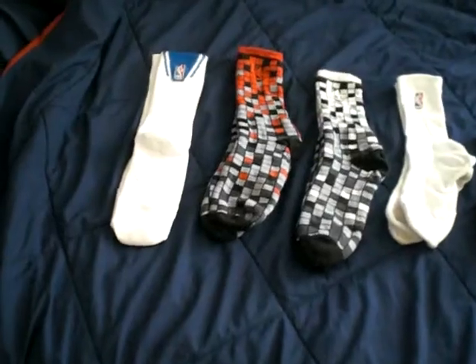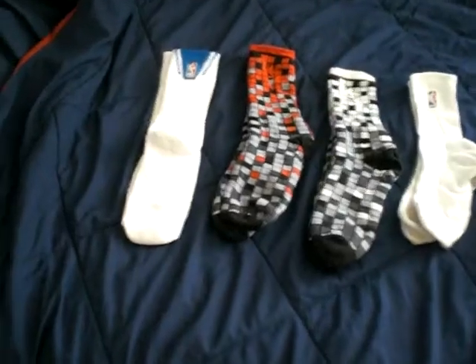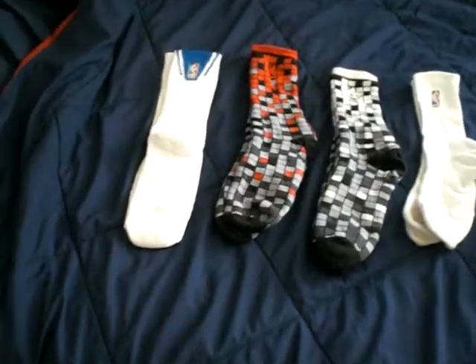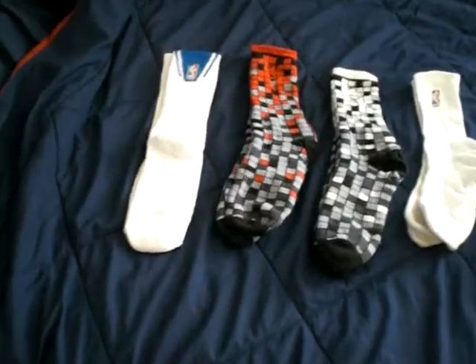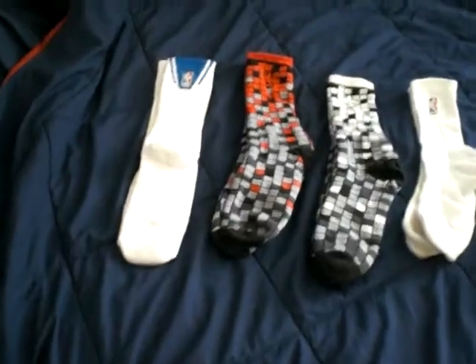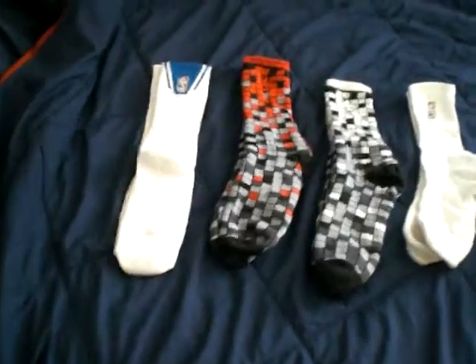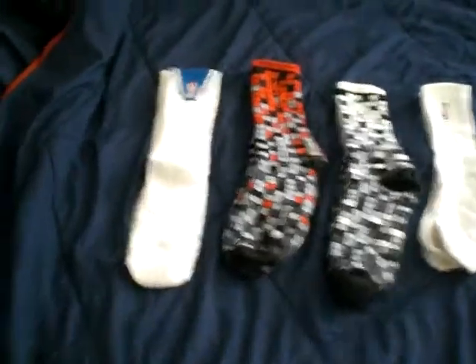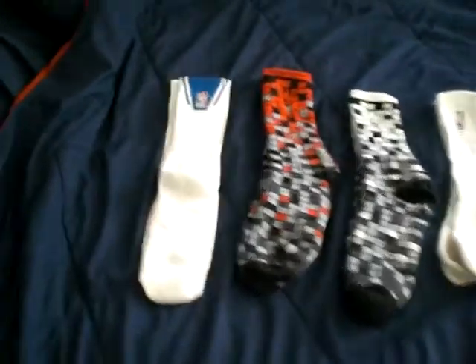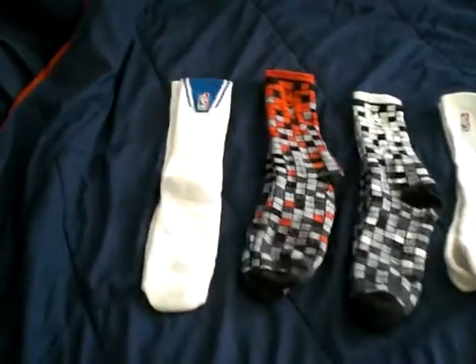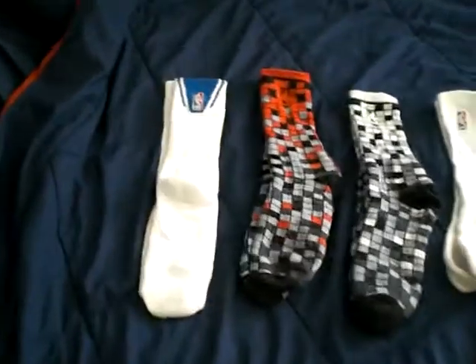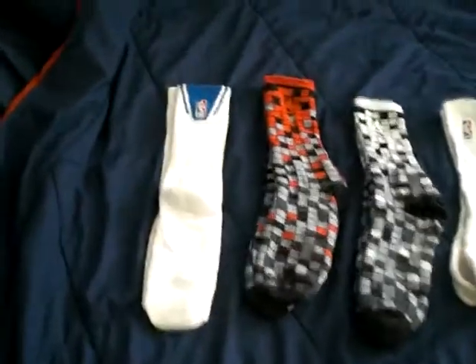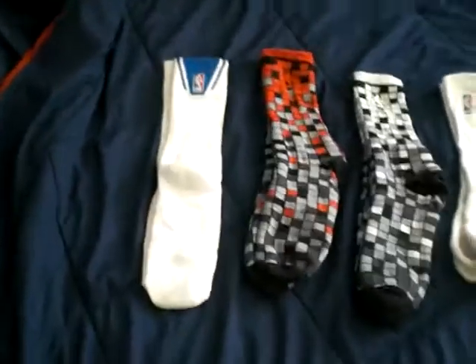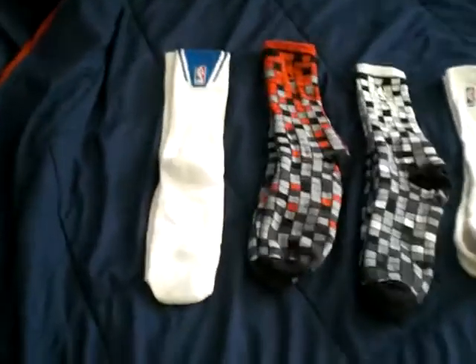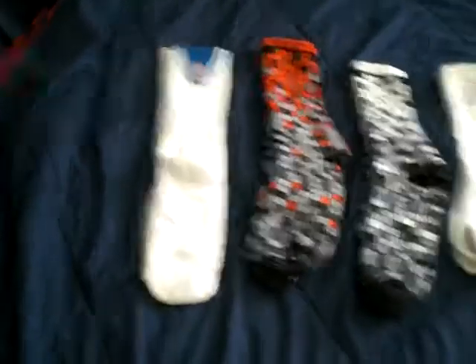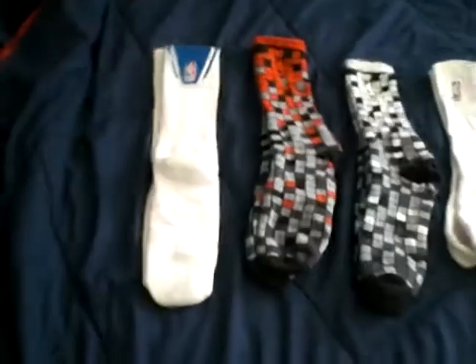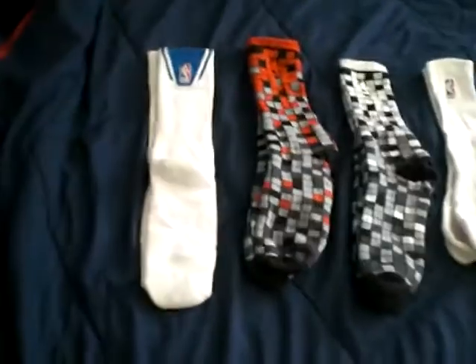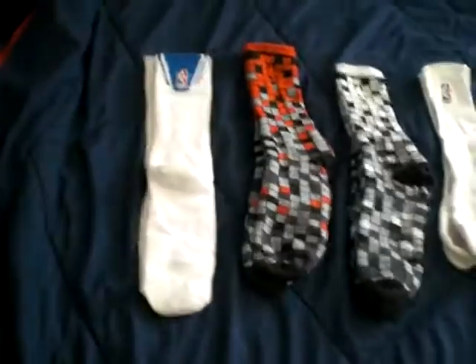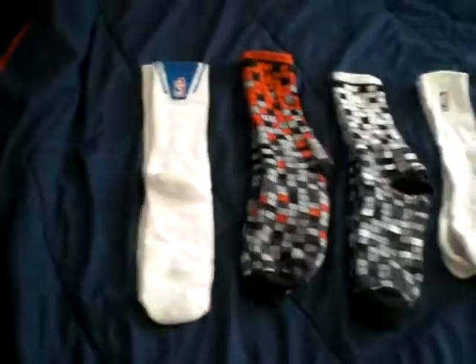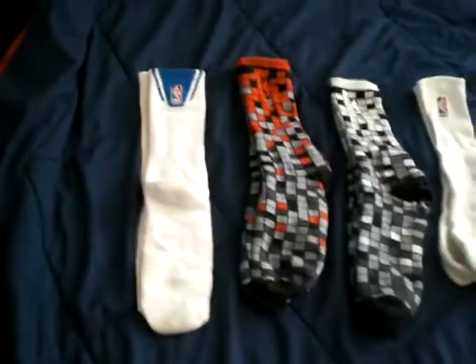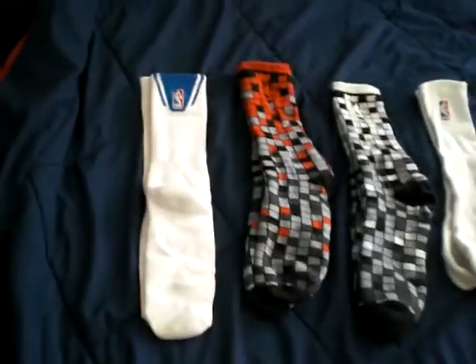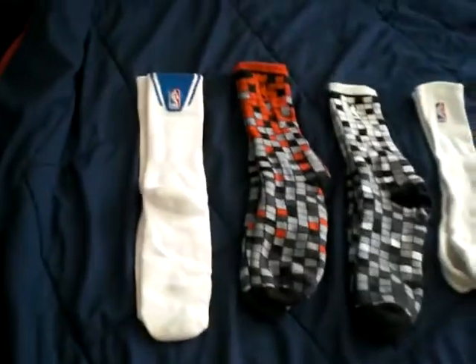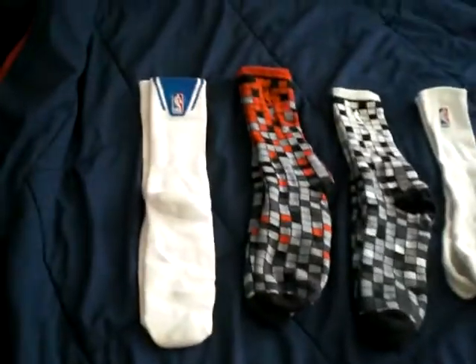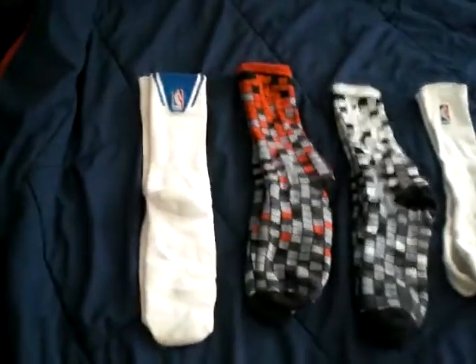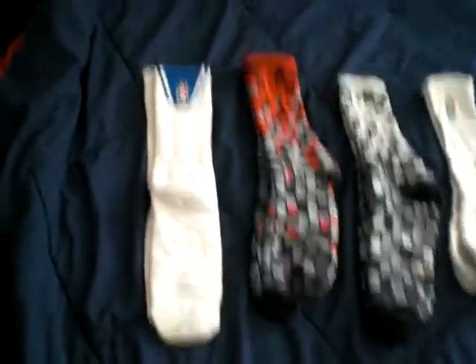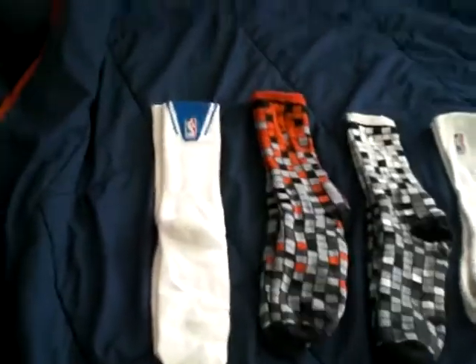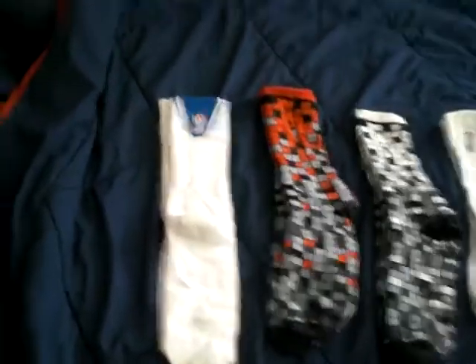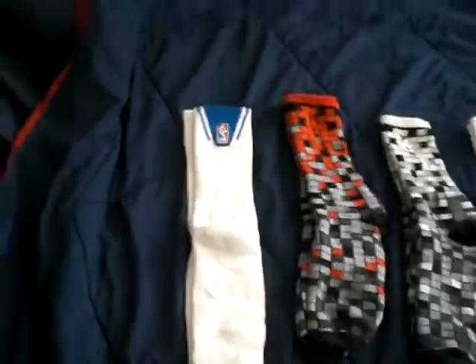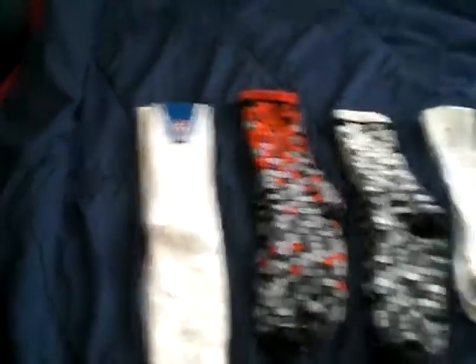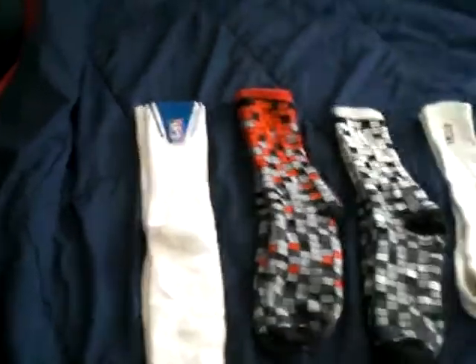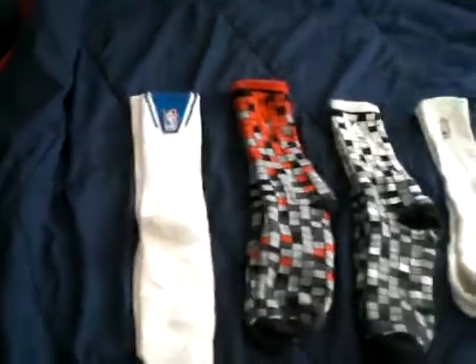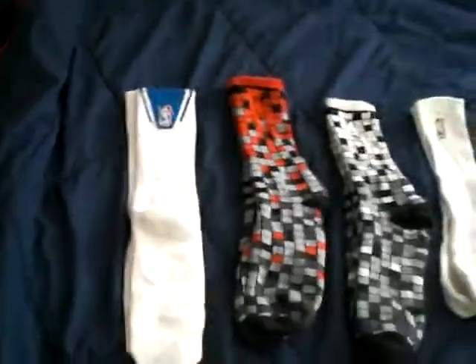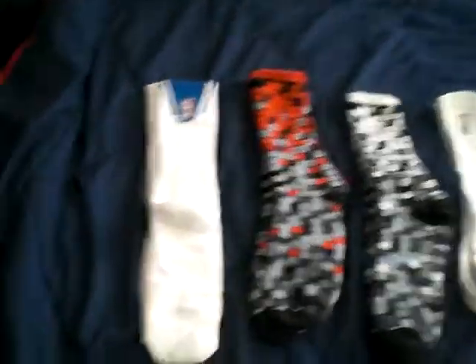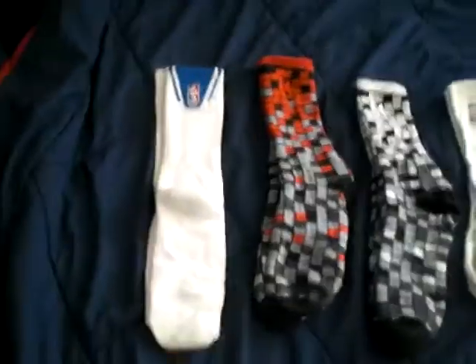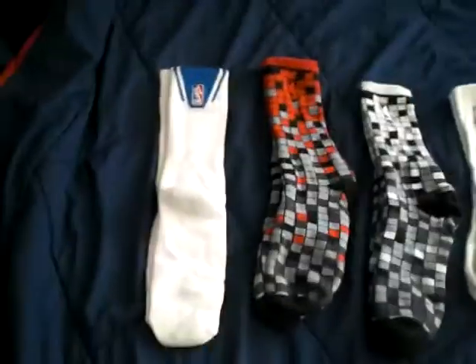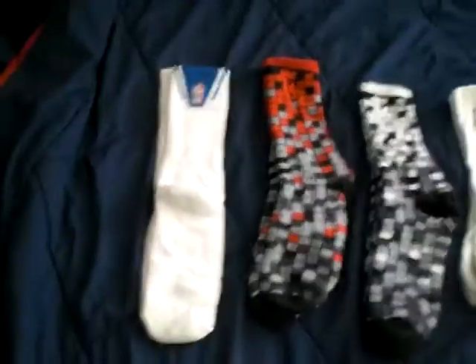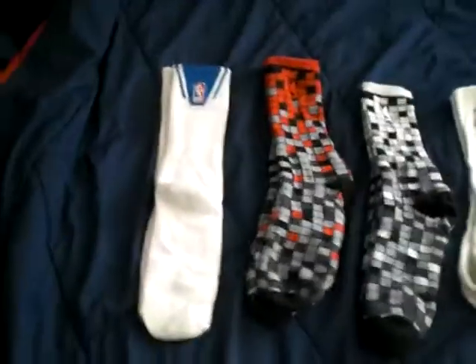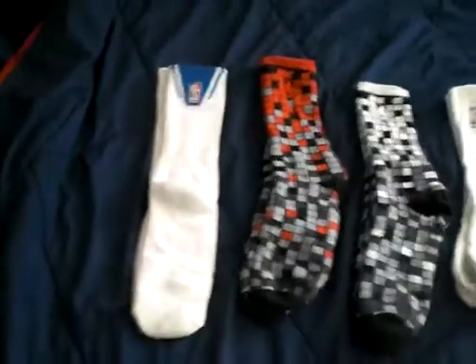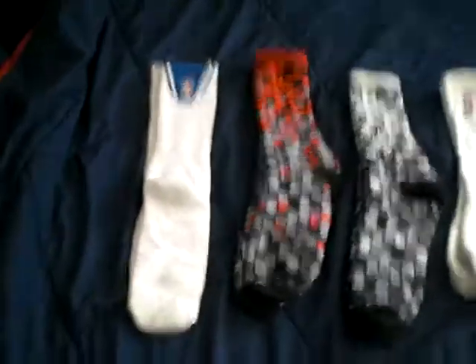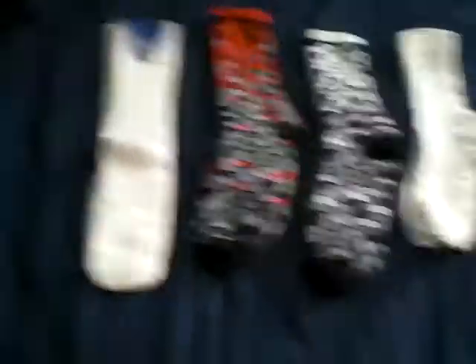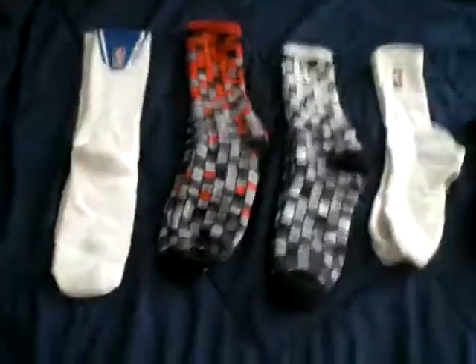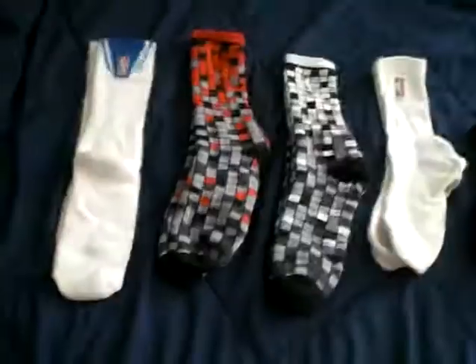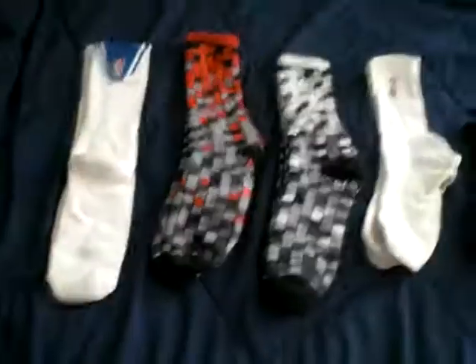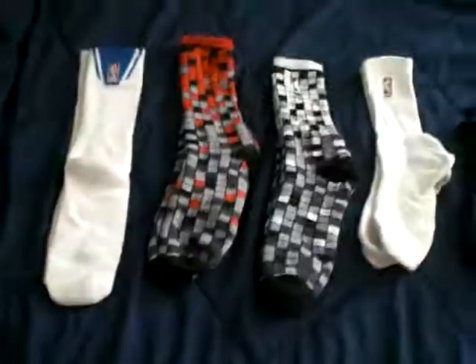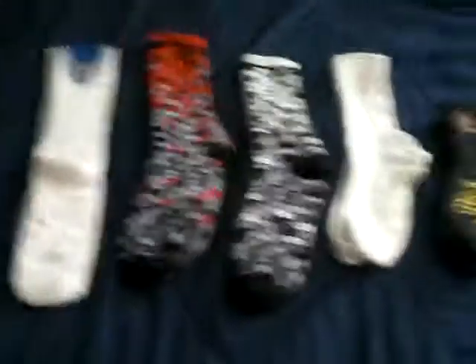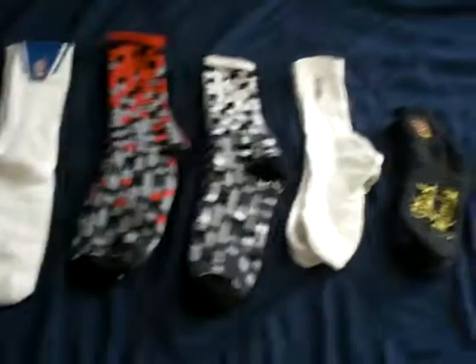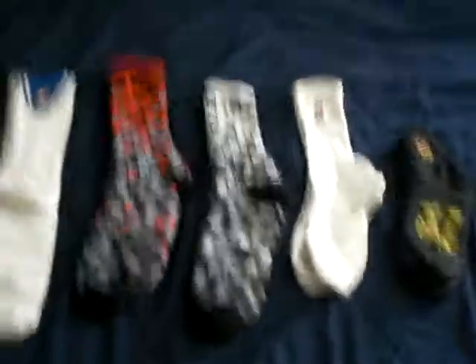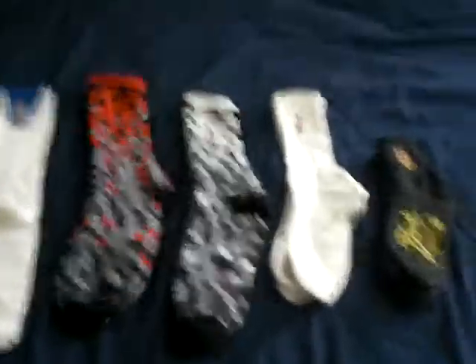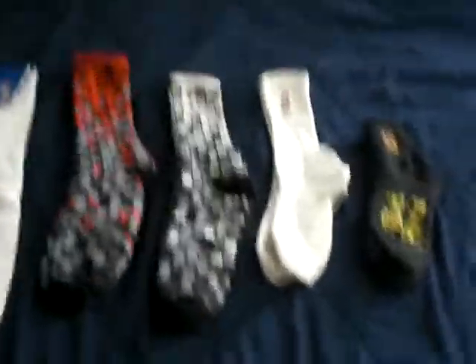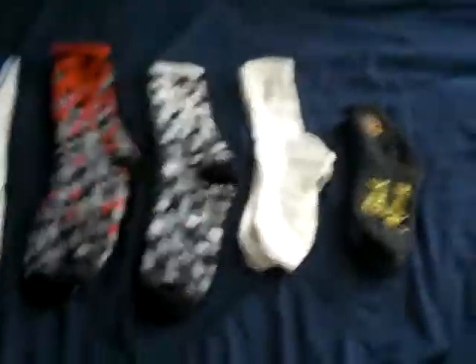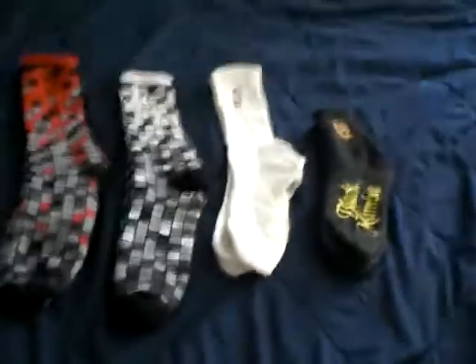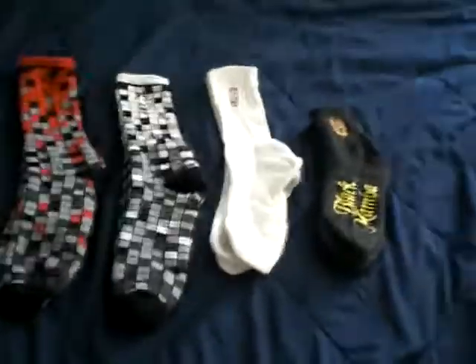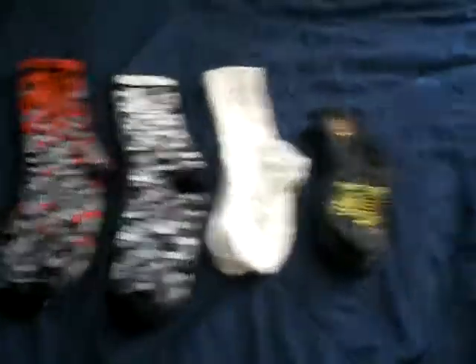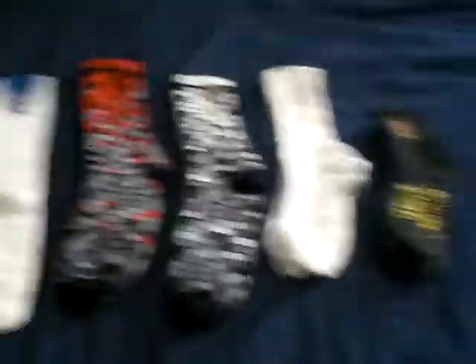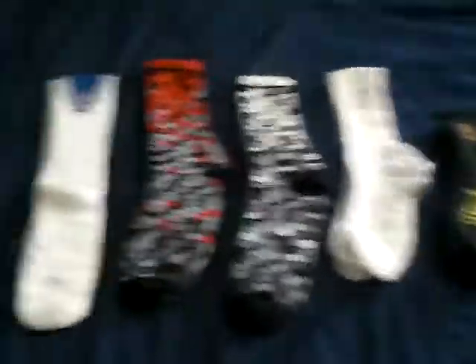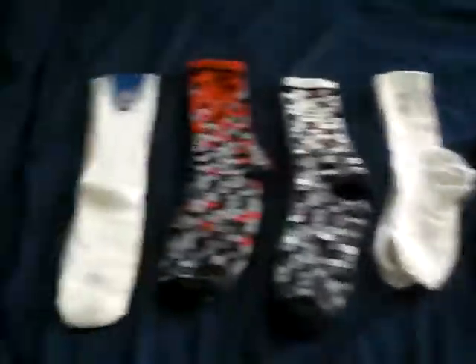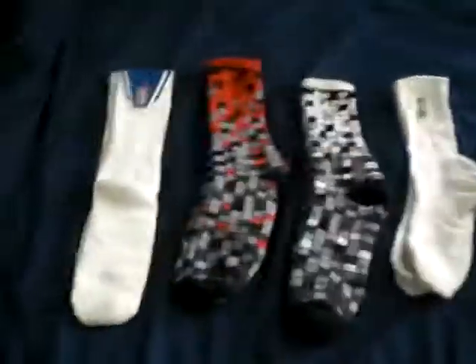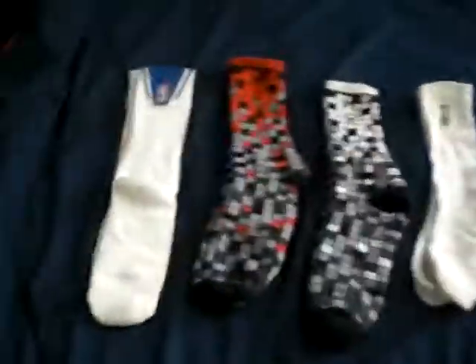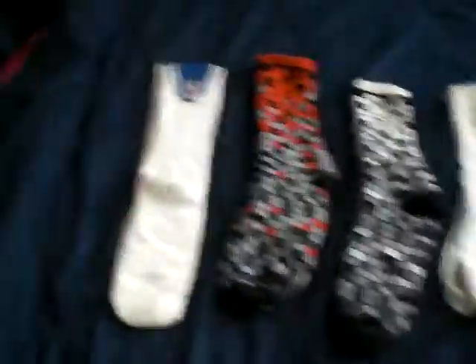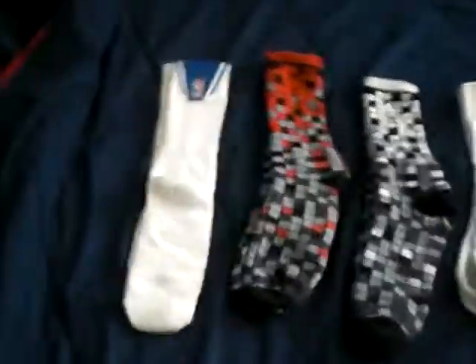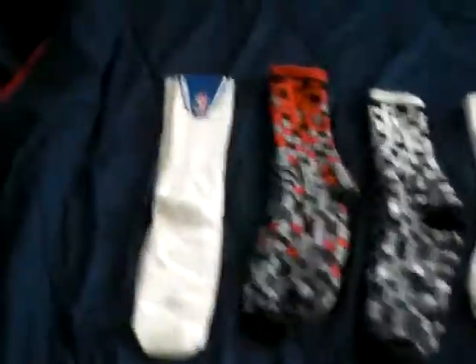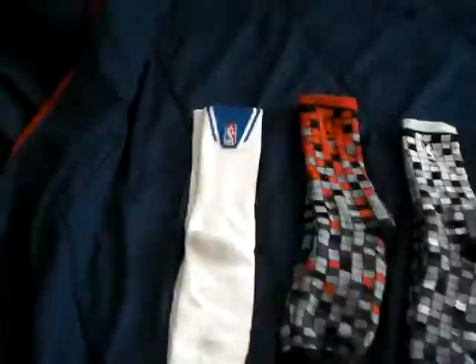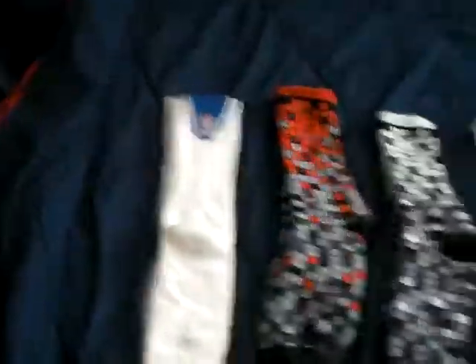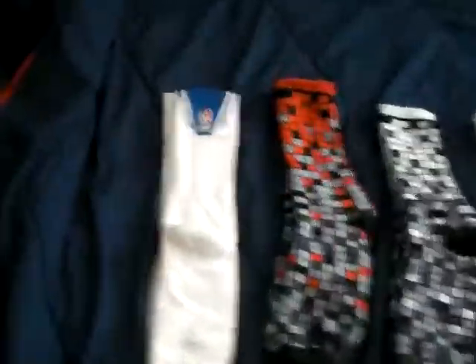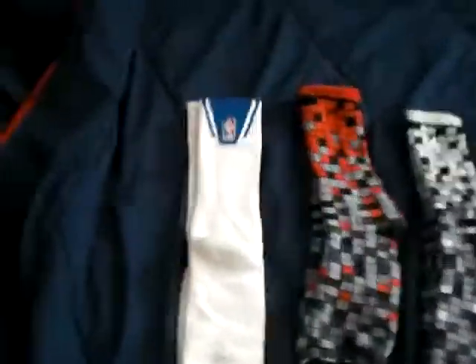What's up YouTube? It's Alipoy253 just here showing you my NBA socks.